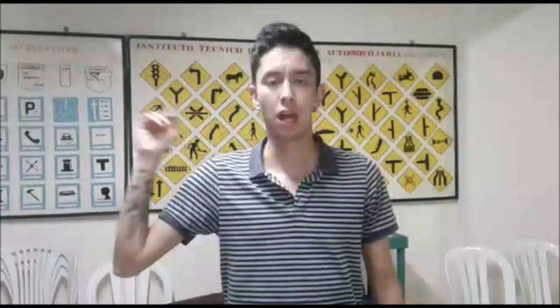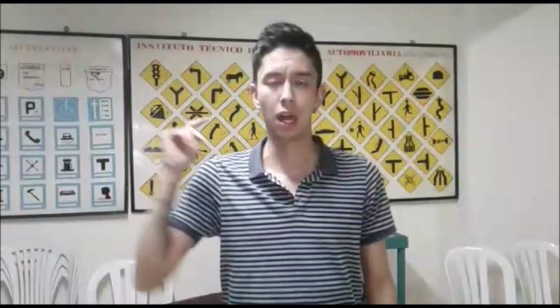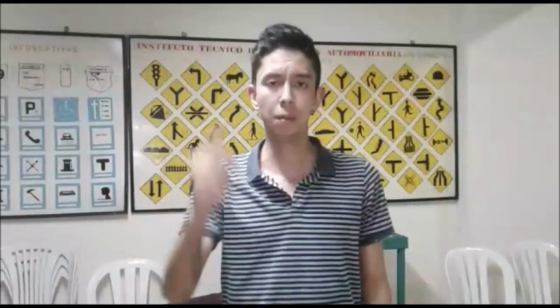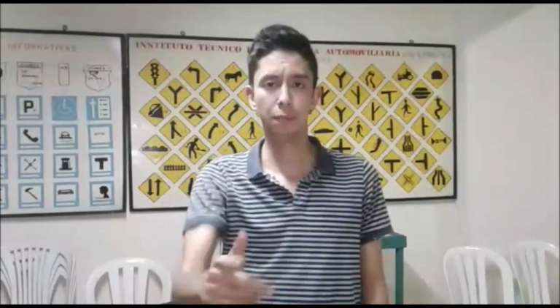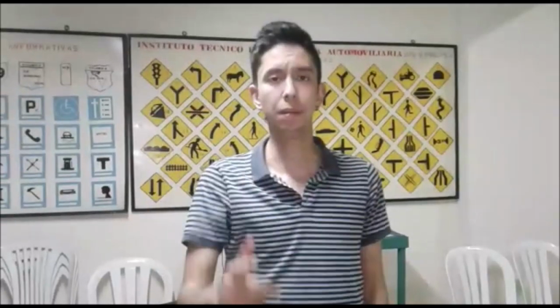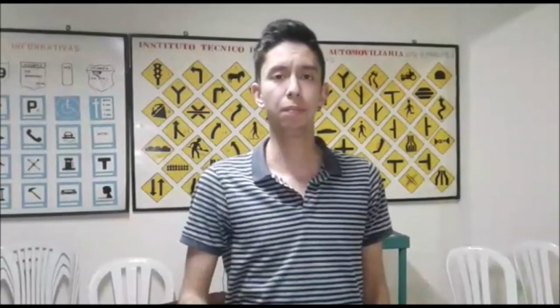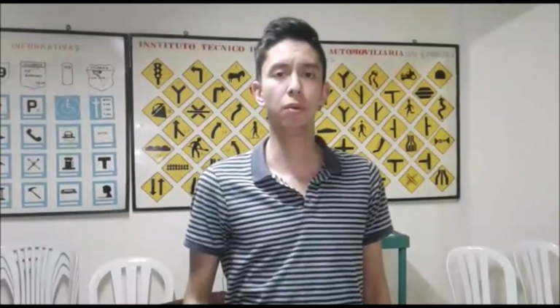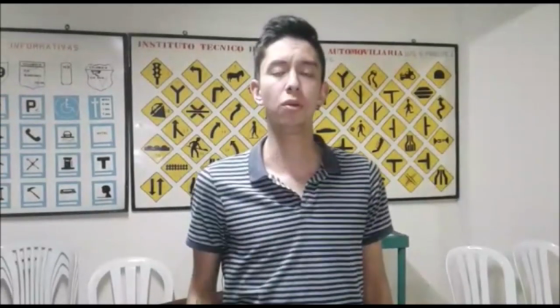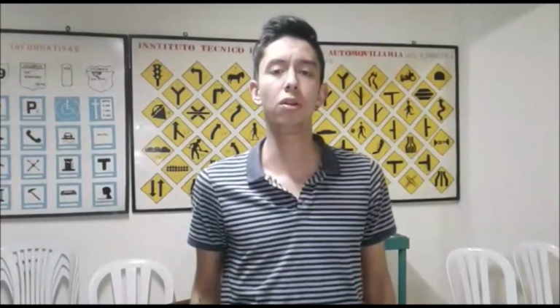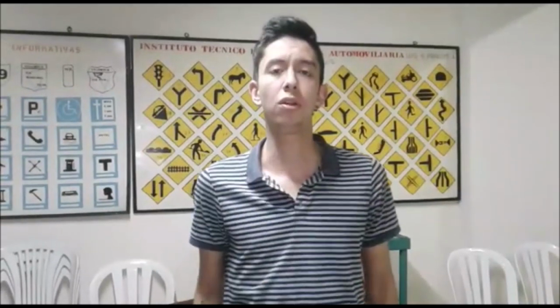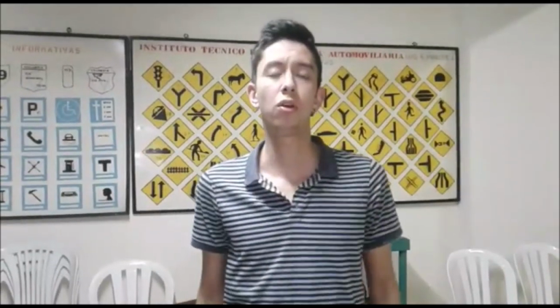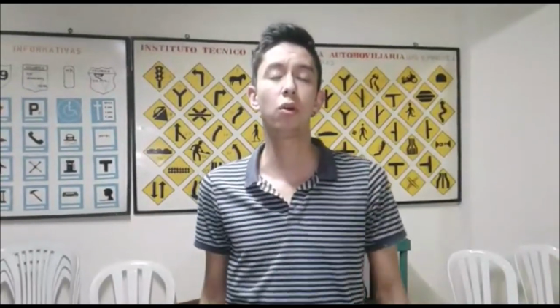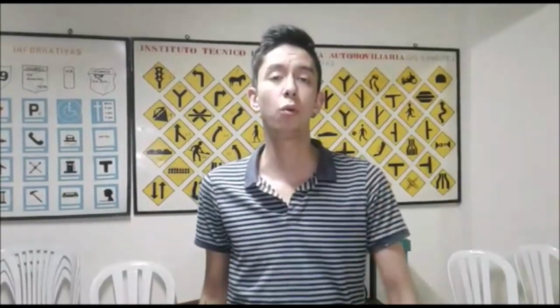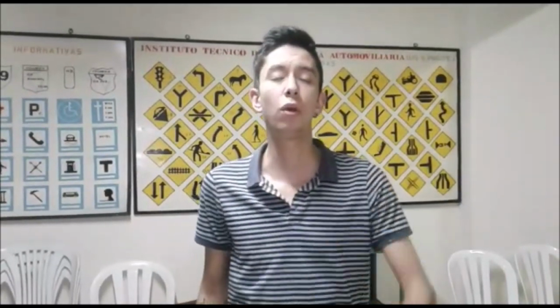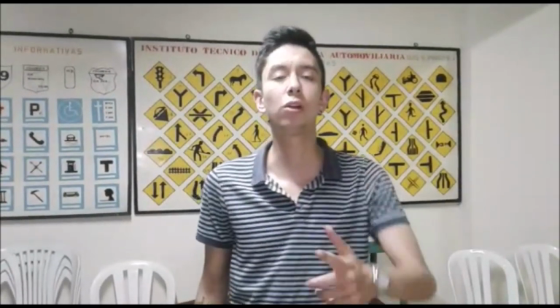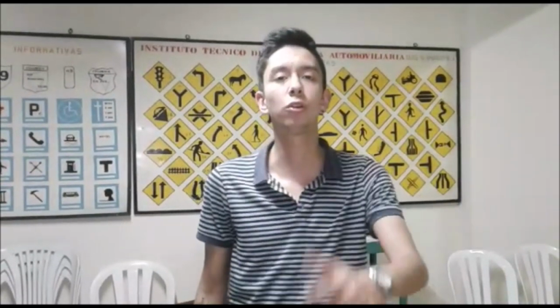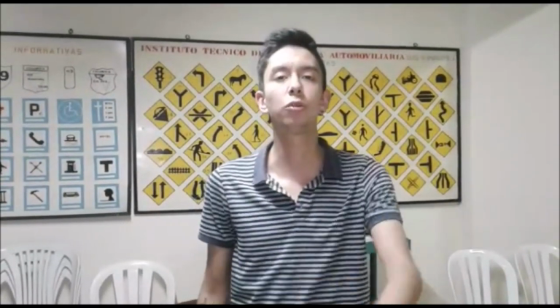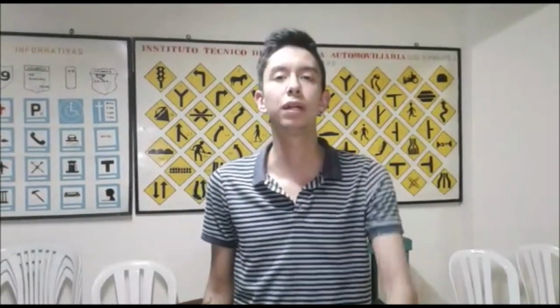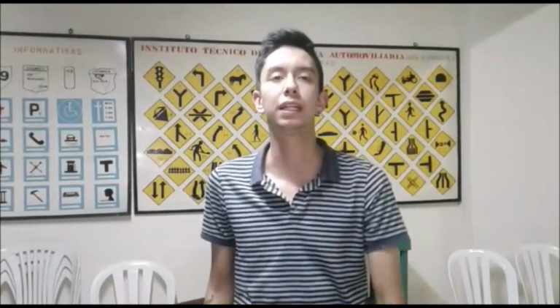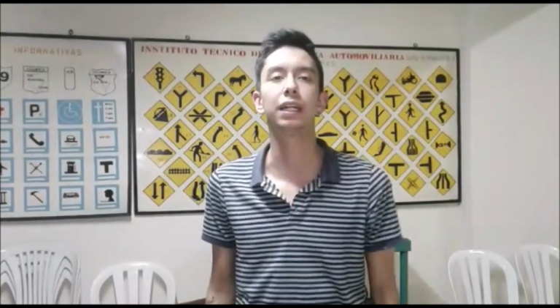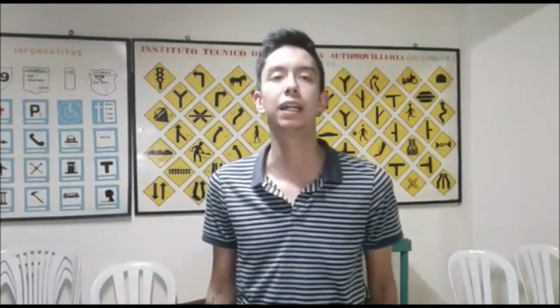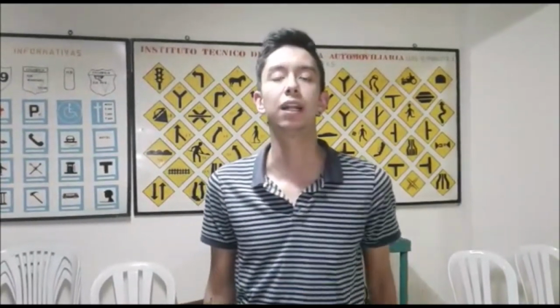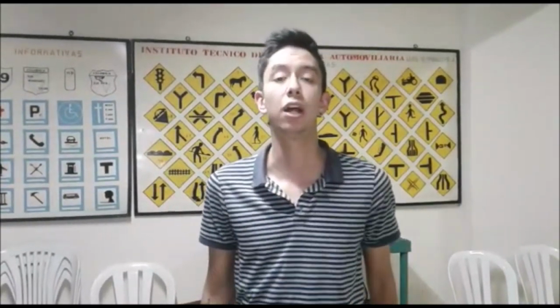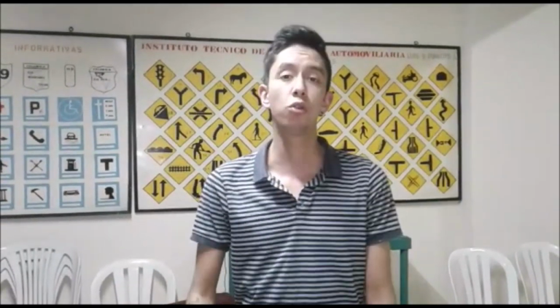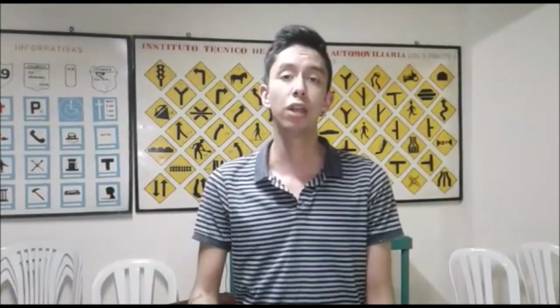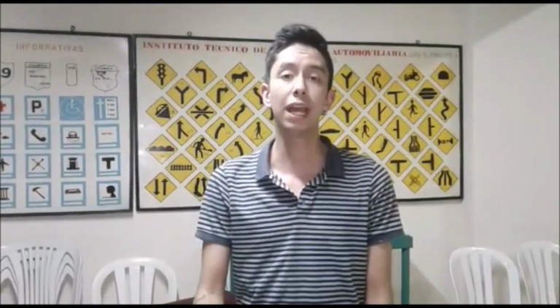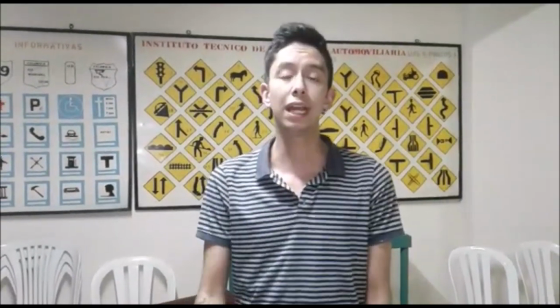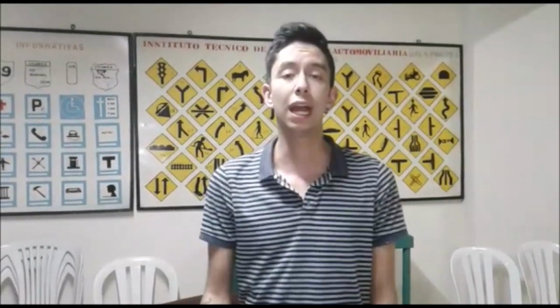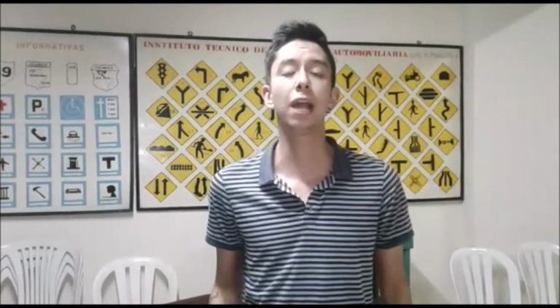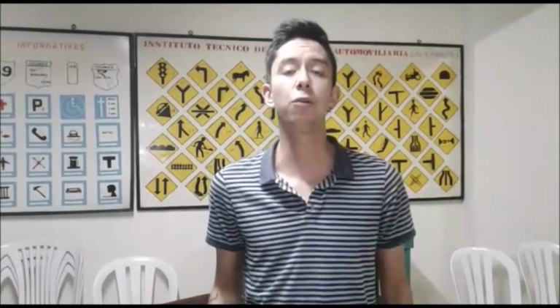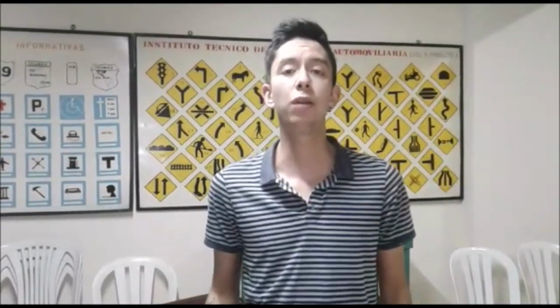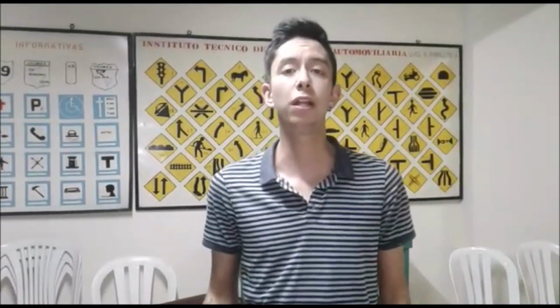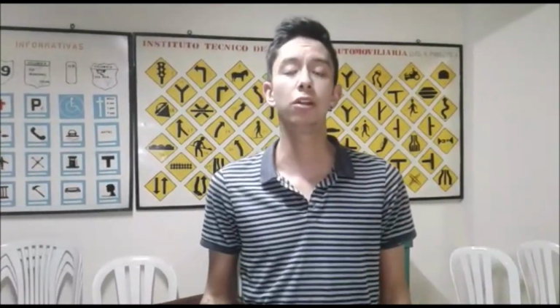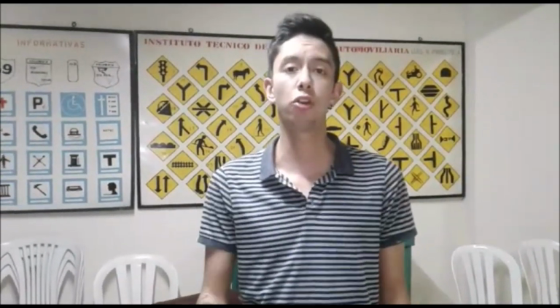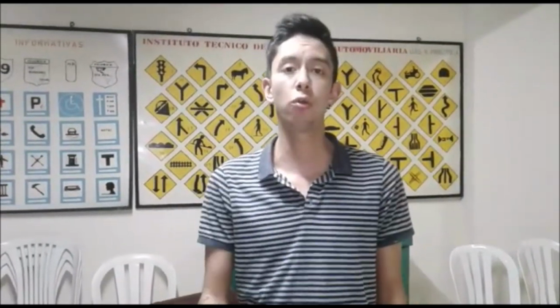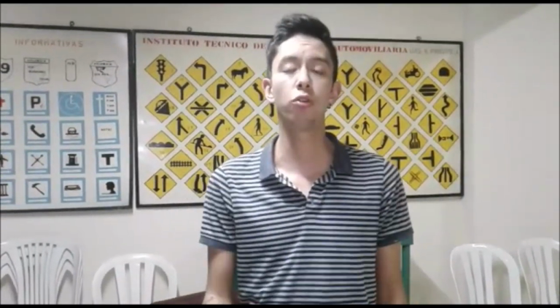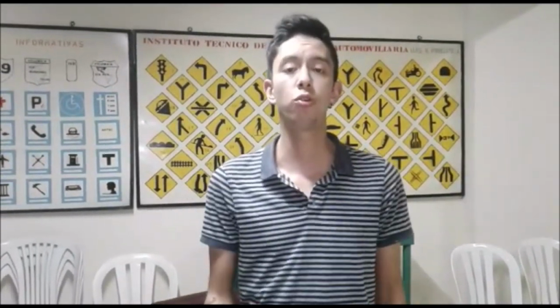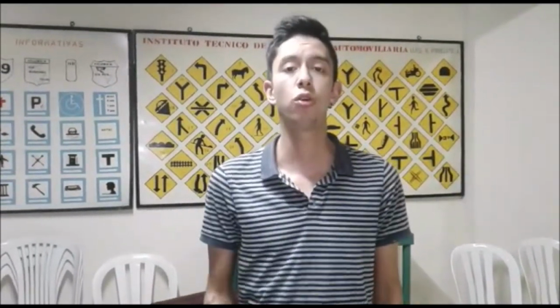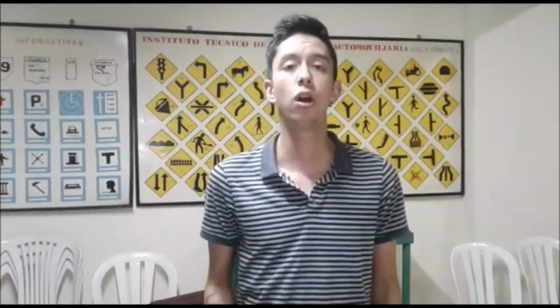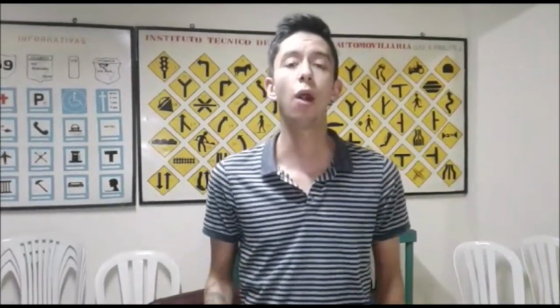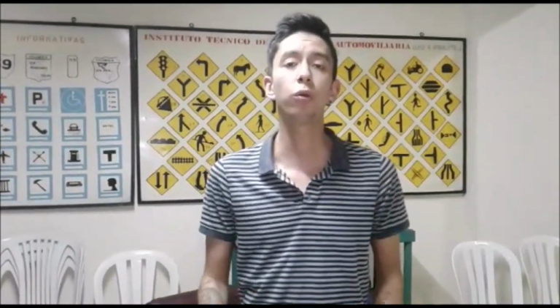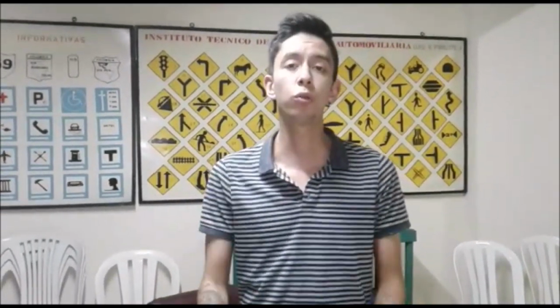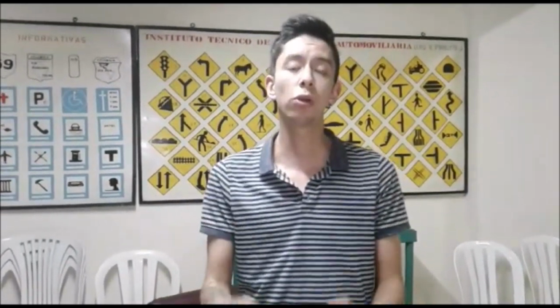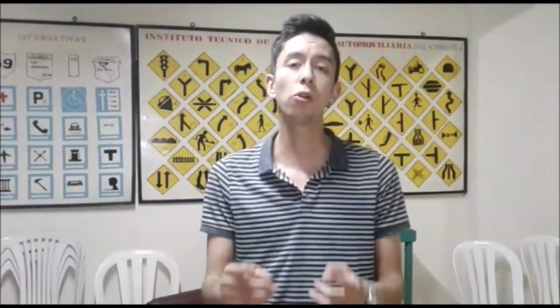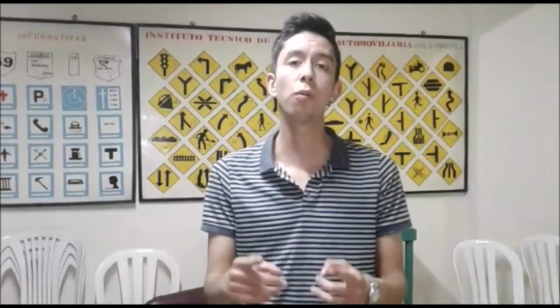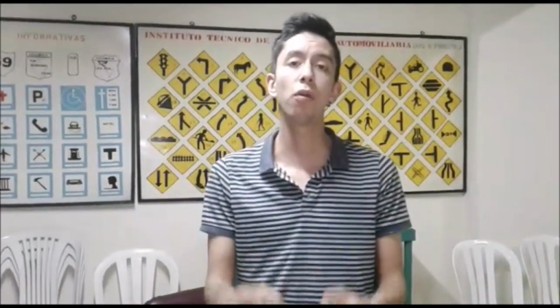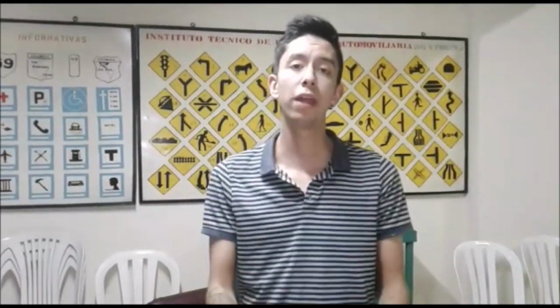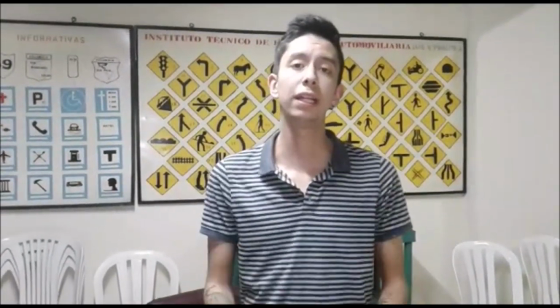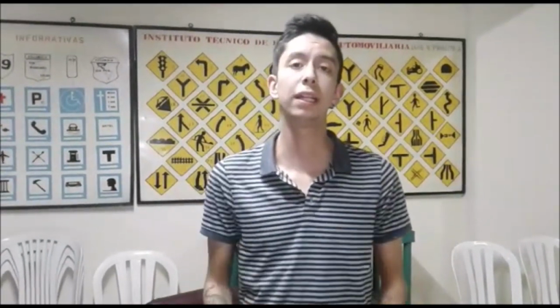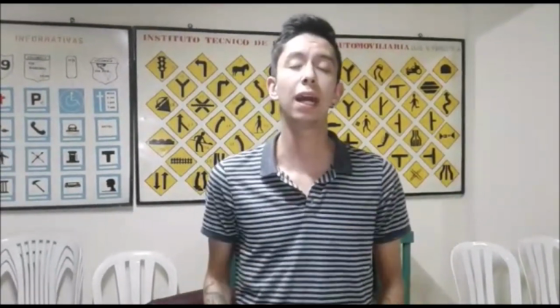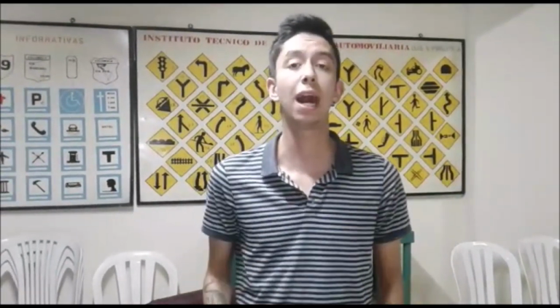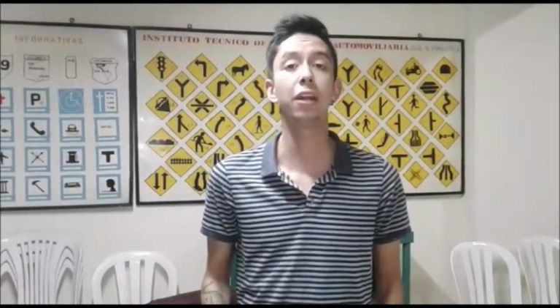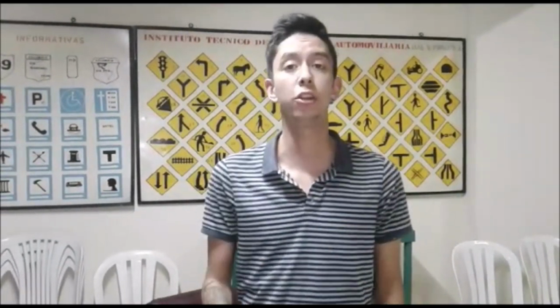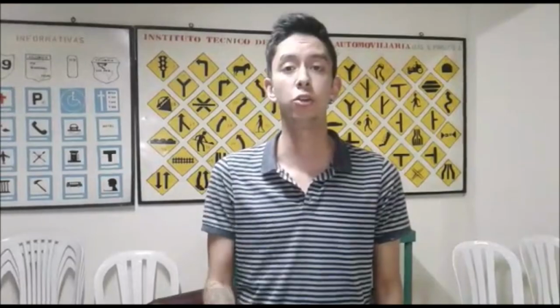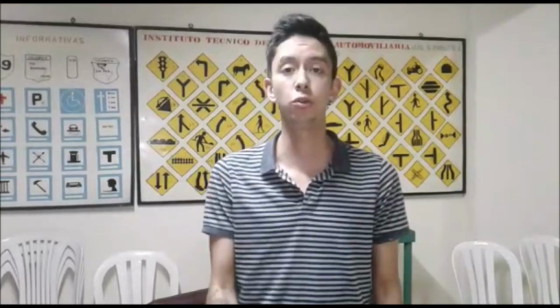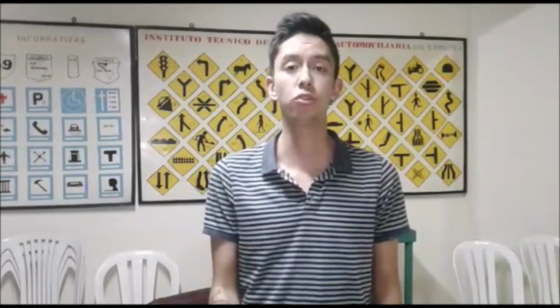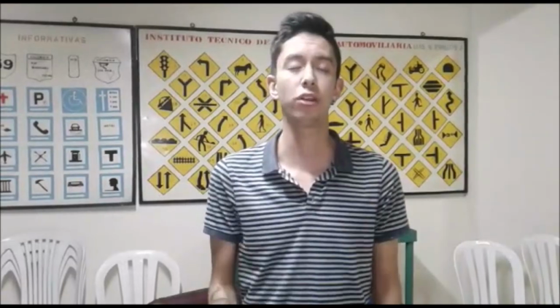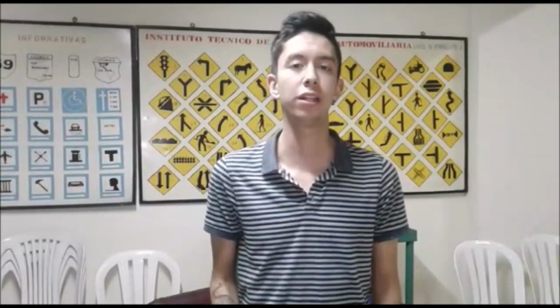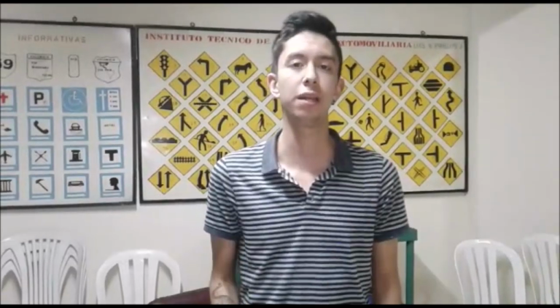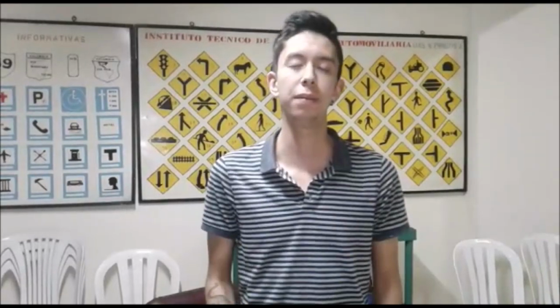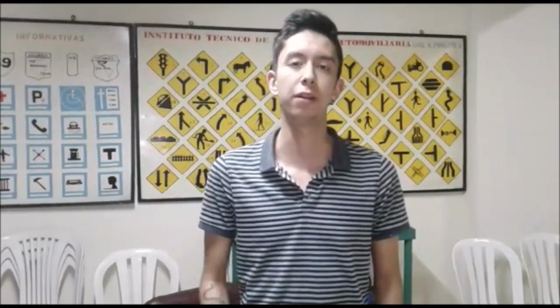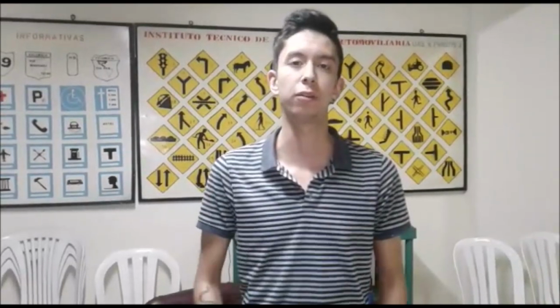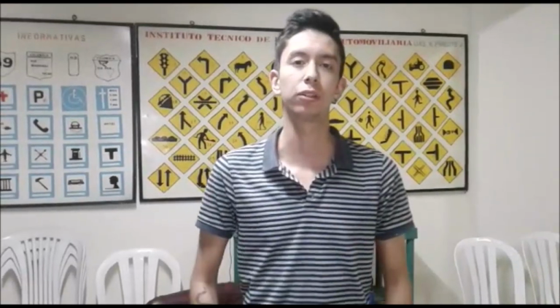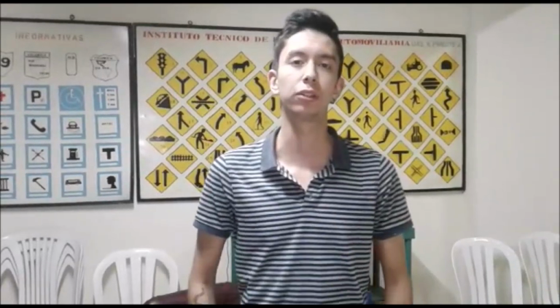Hello people, welcome to my channel. Today I will show you how to accommodate and use the mirrors.